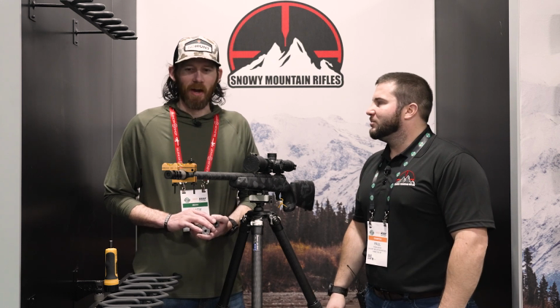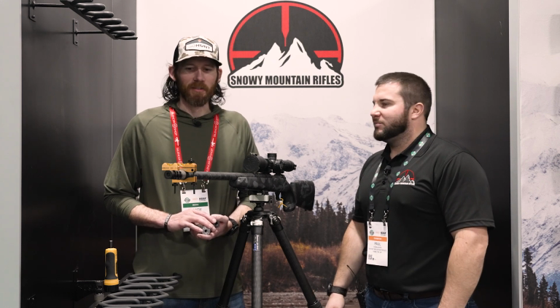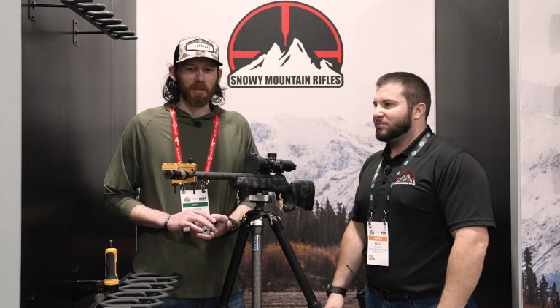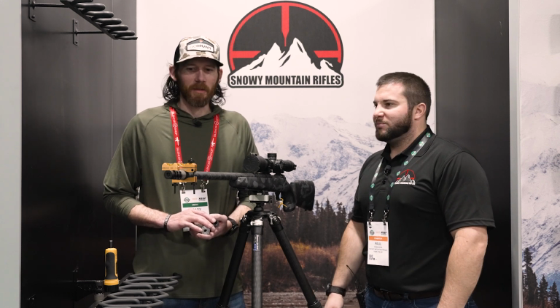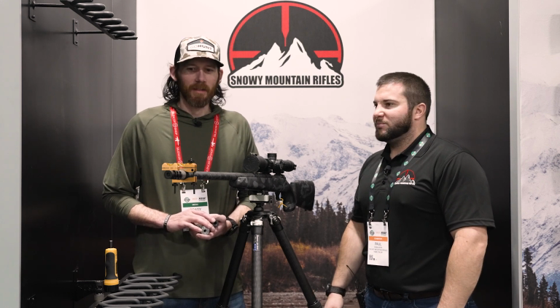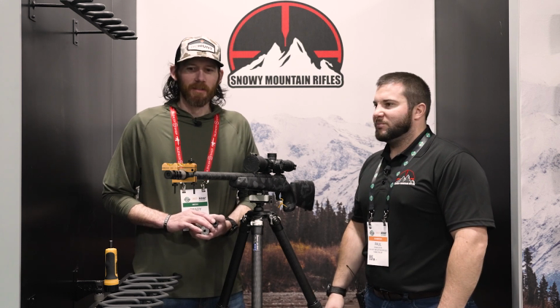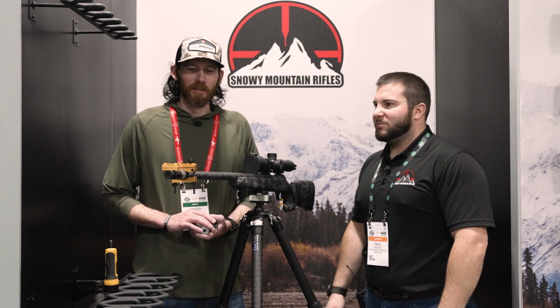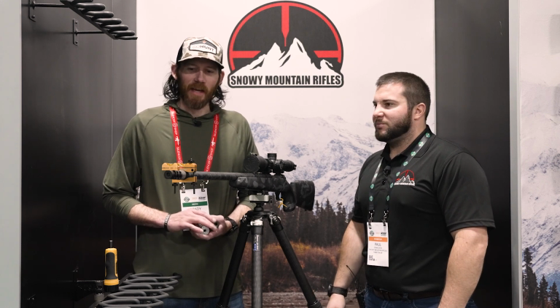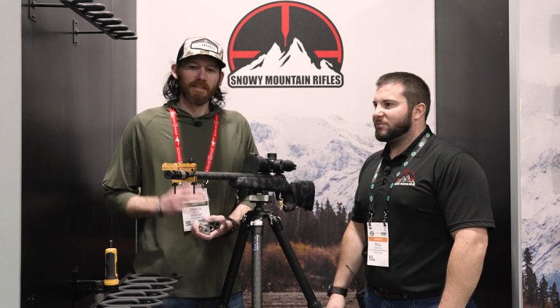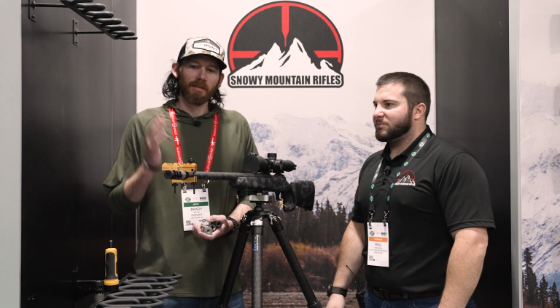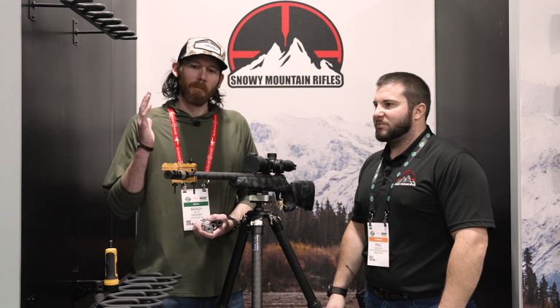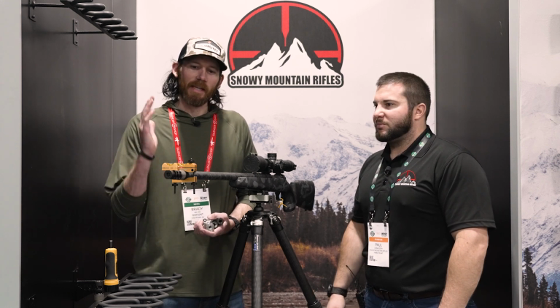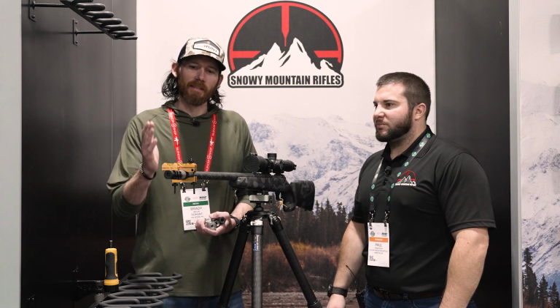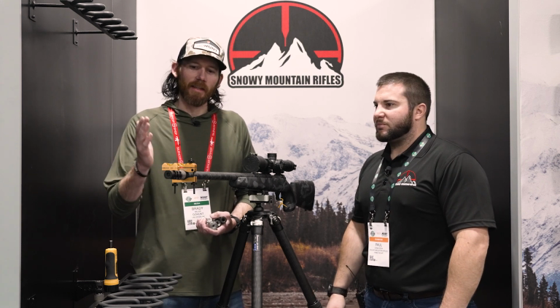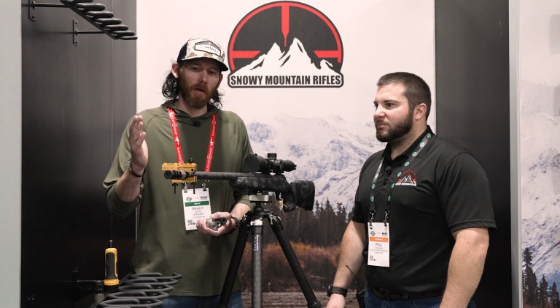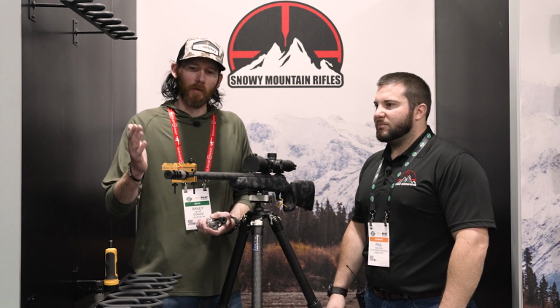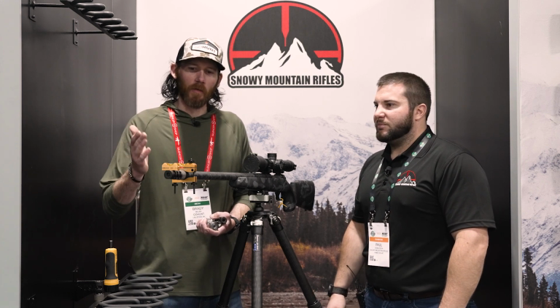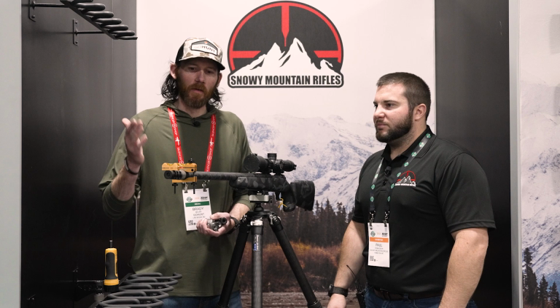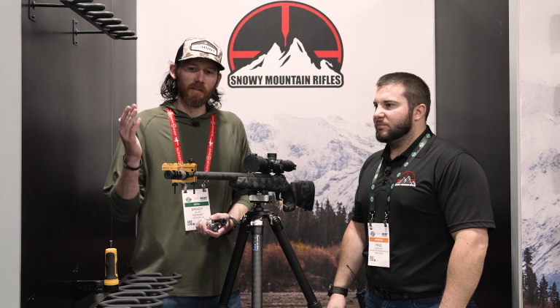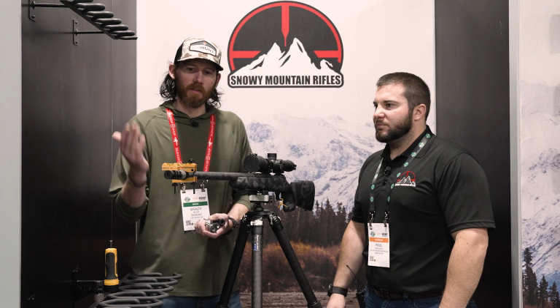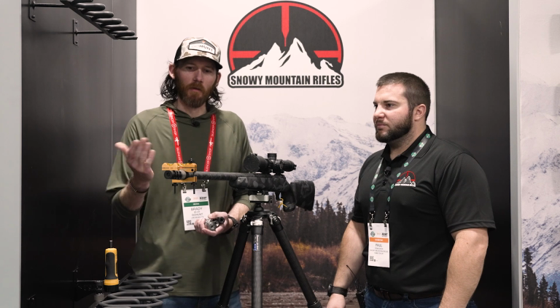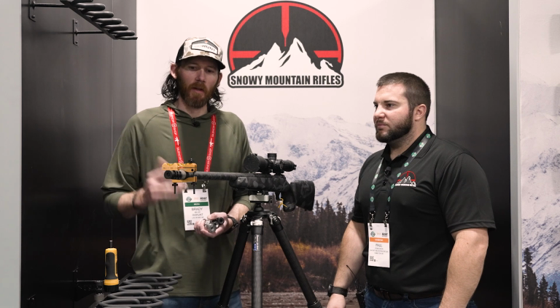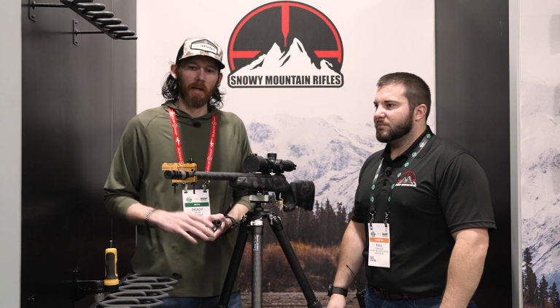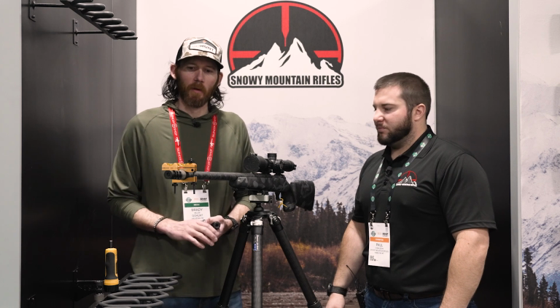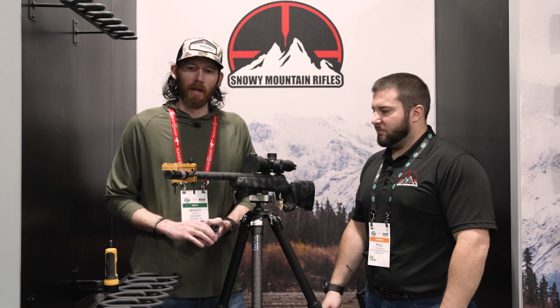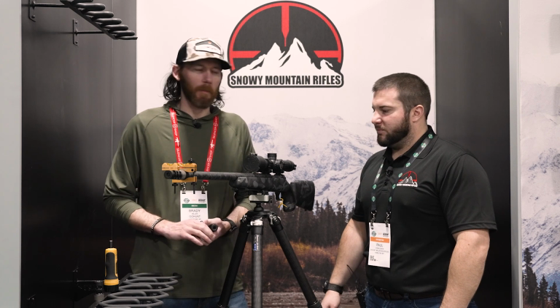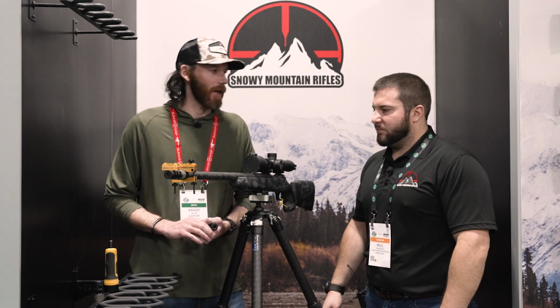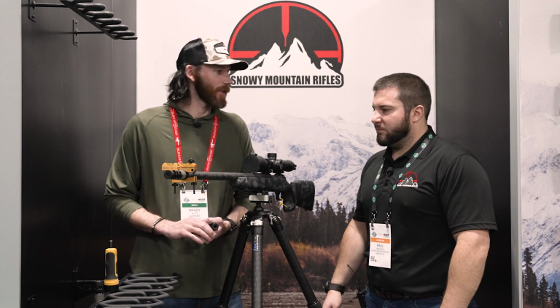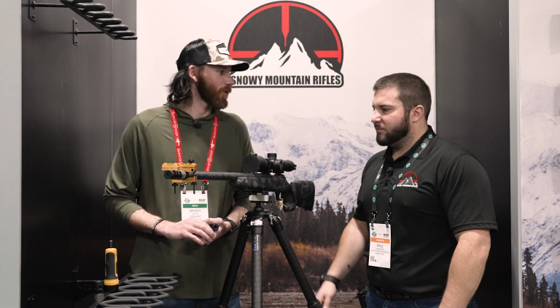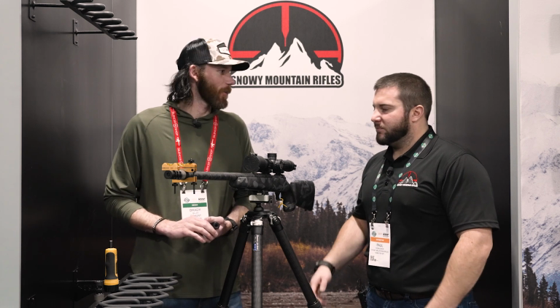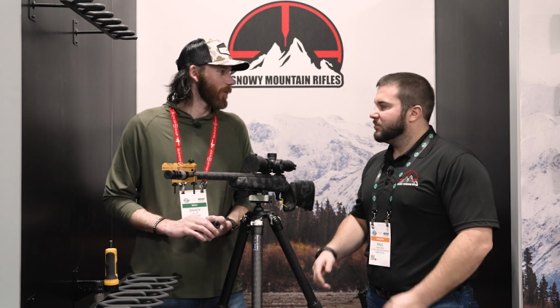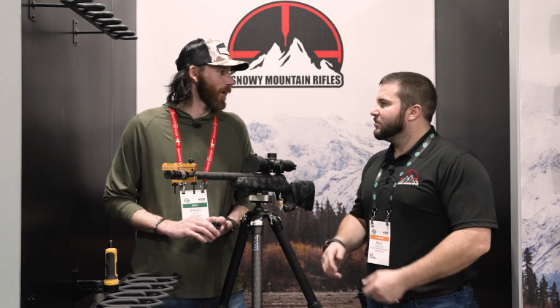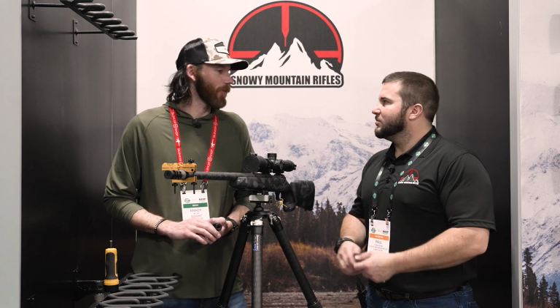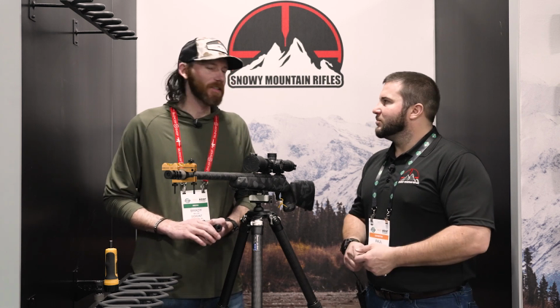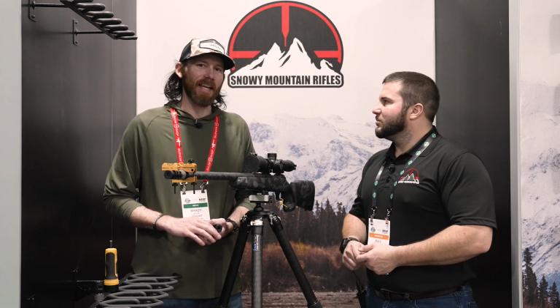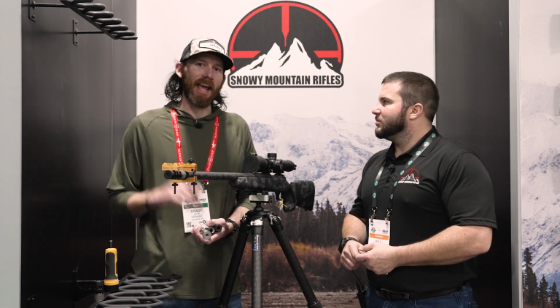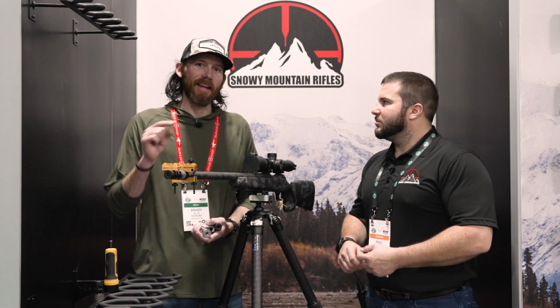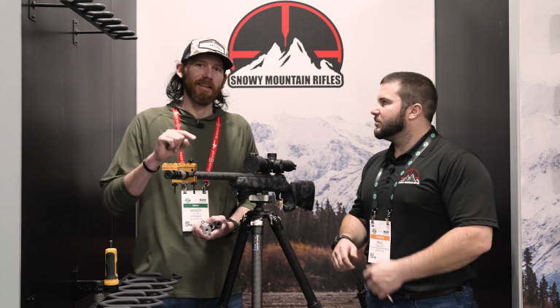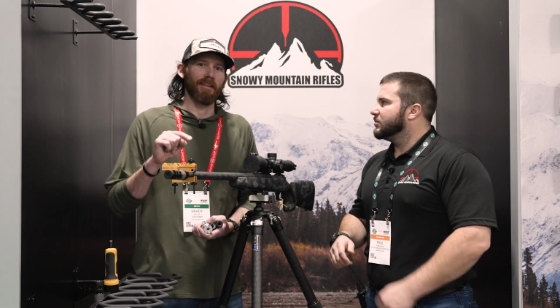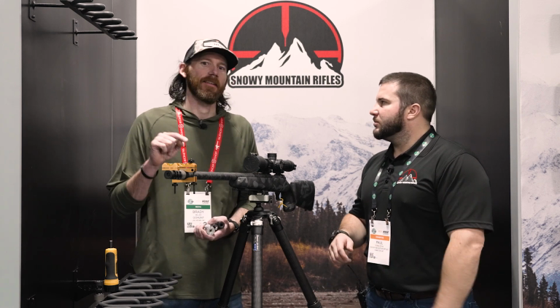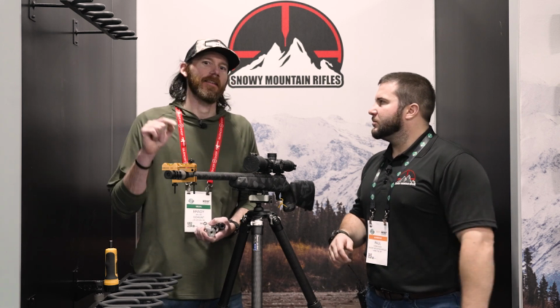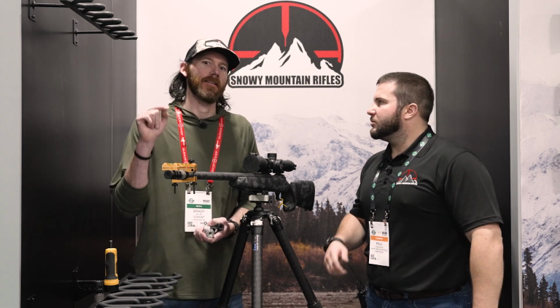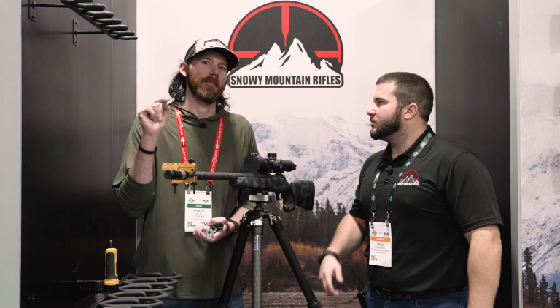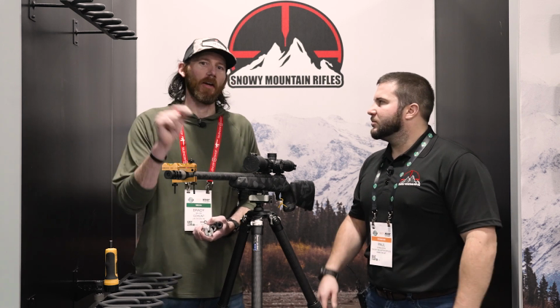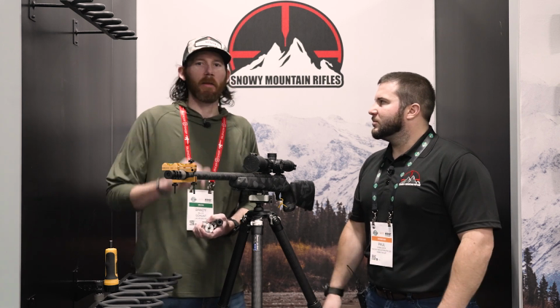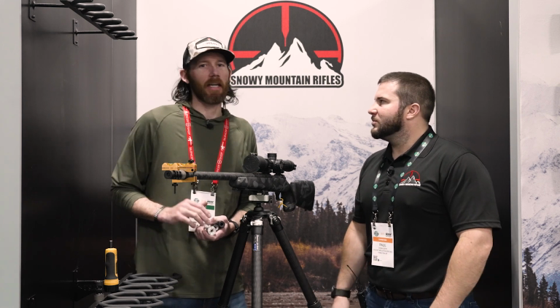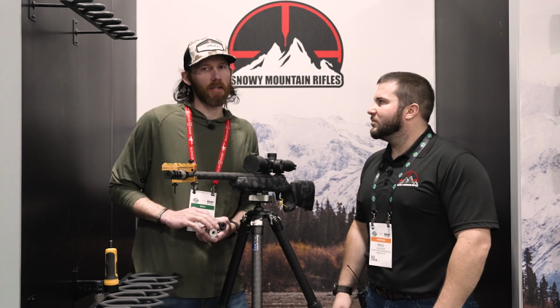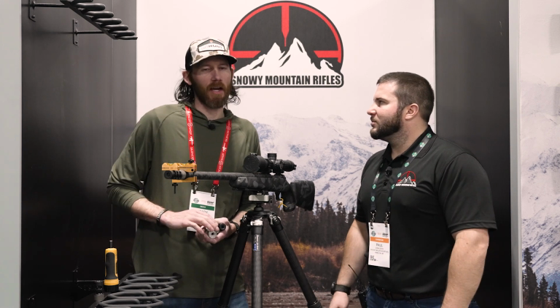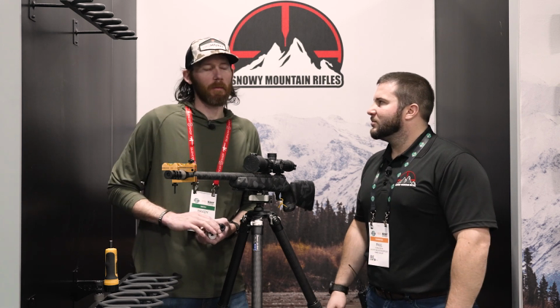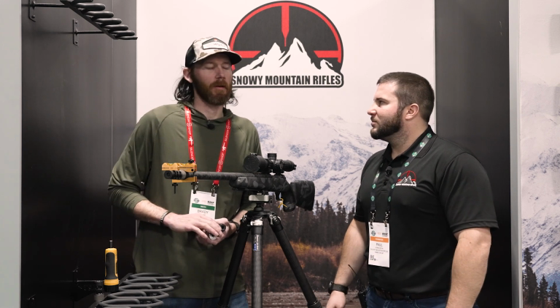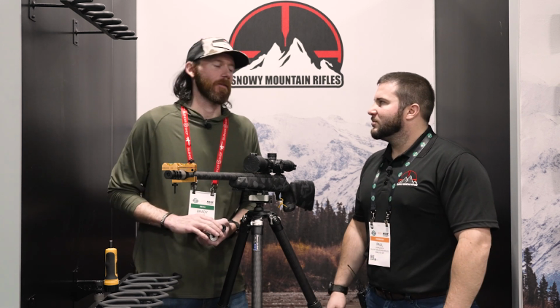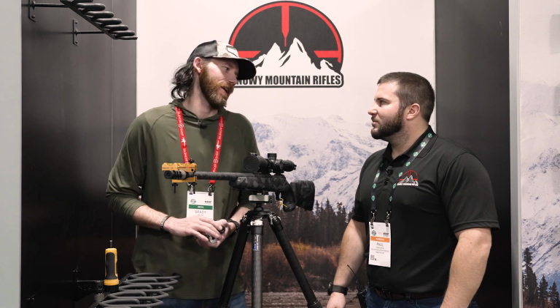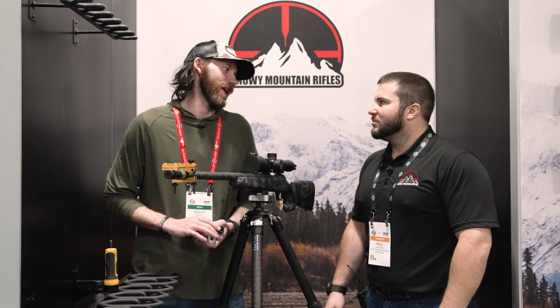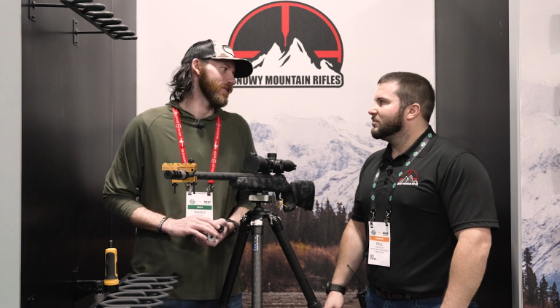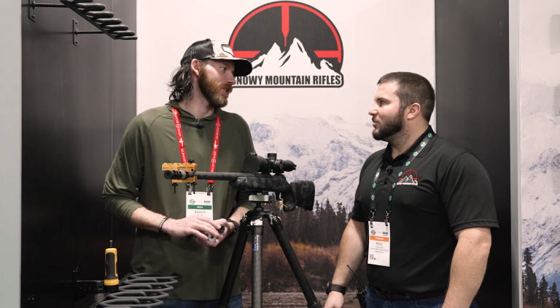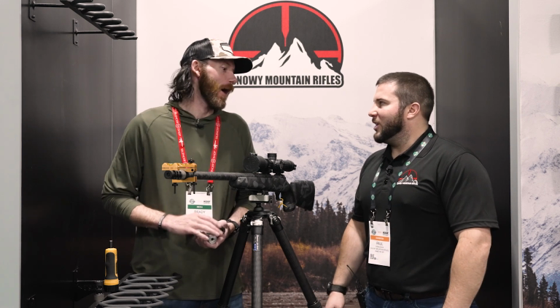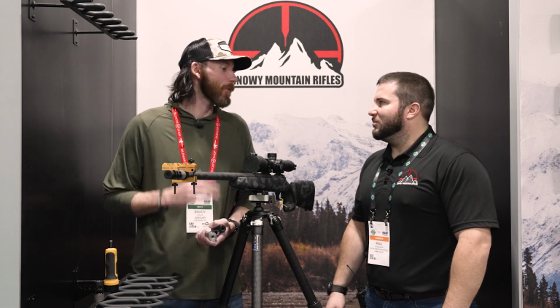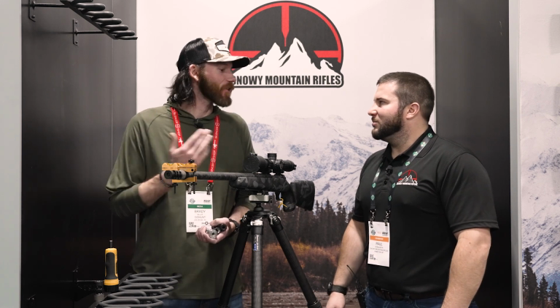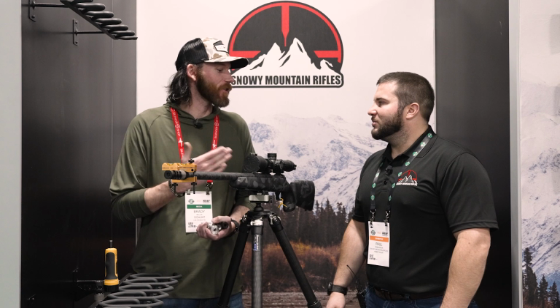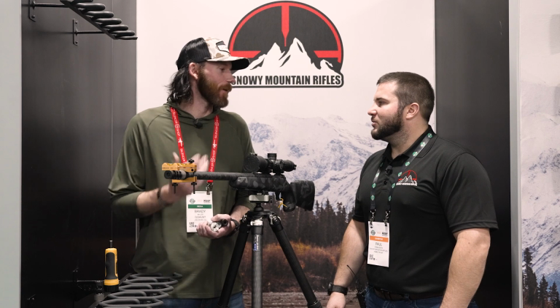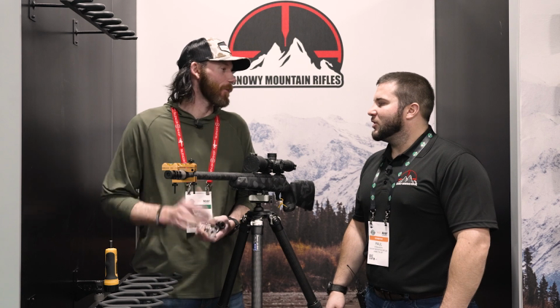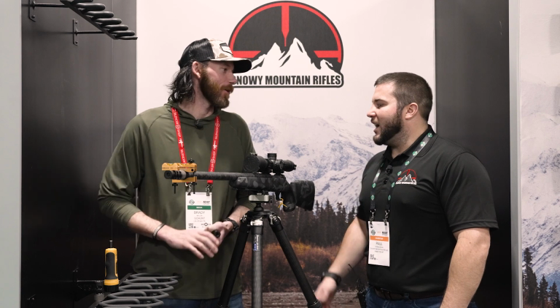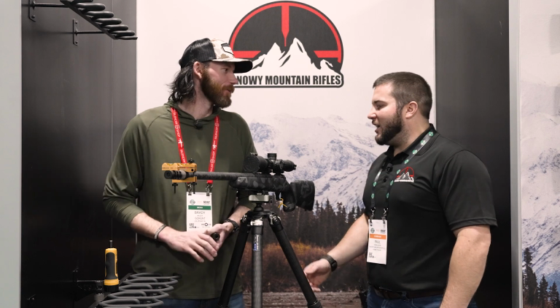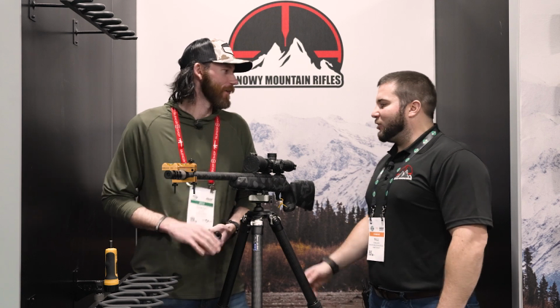That's basically the overview of the Snowflake brake by Snowy Mountain Rifles, available in the gear shop right now. I appreciate your time, Paul.